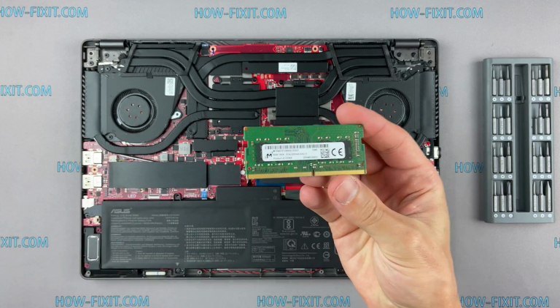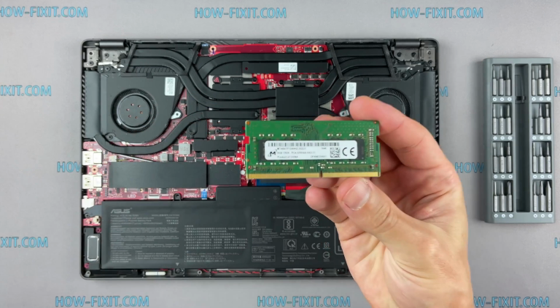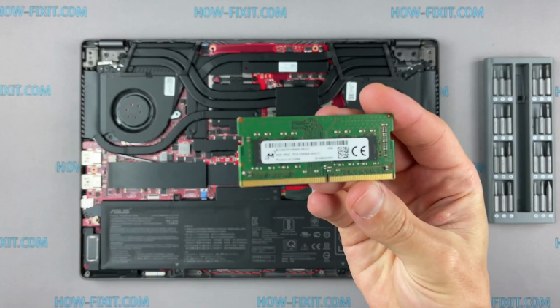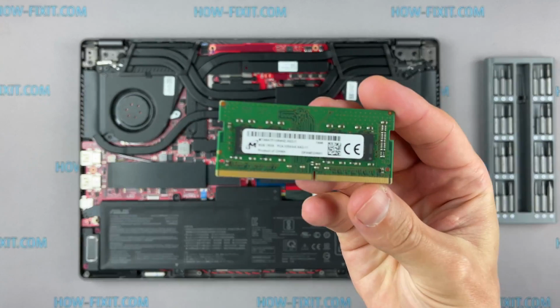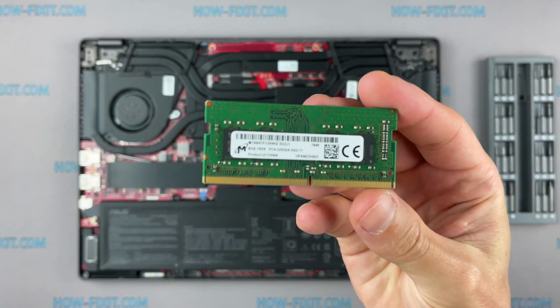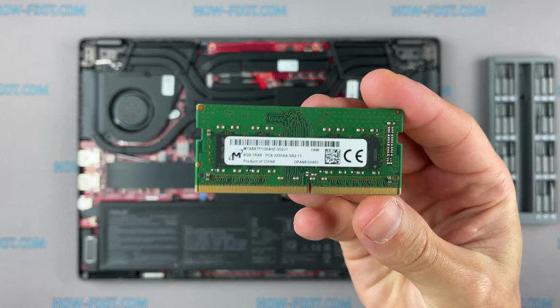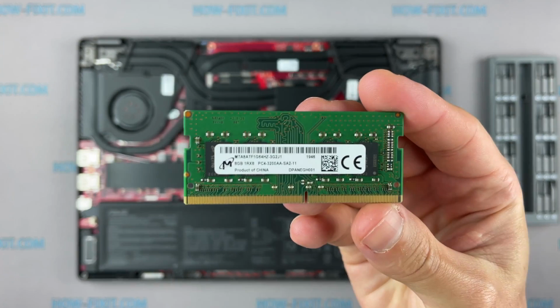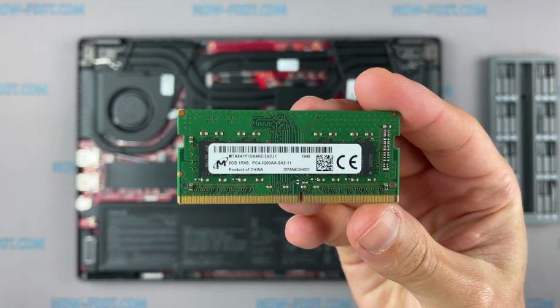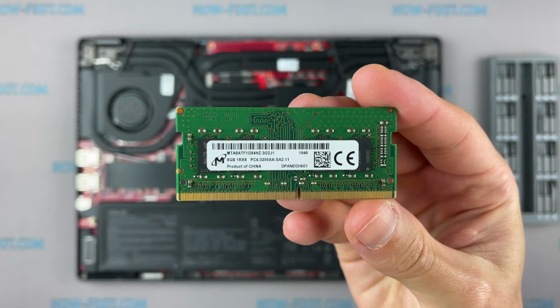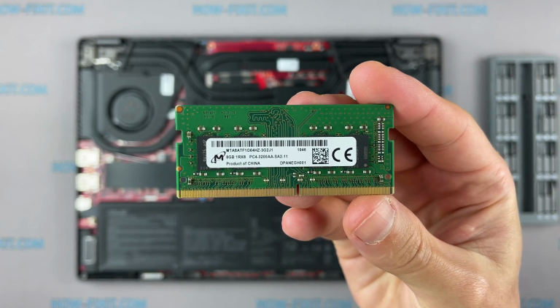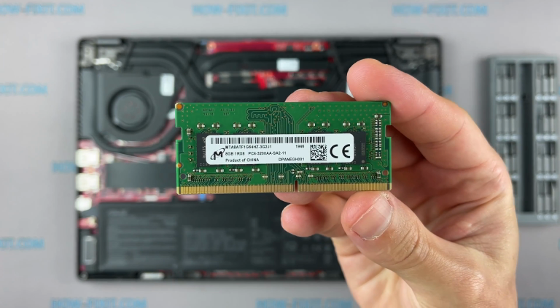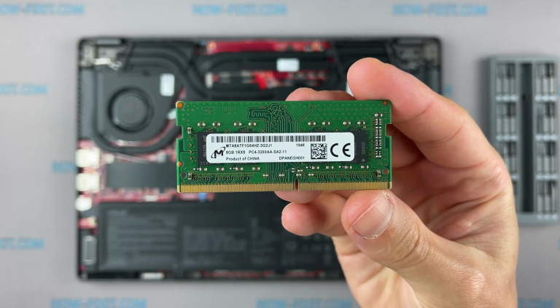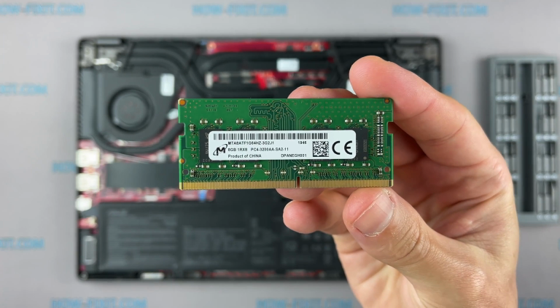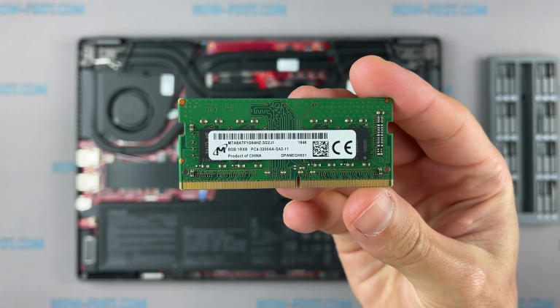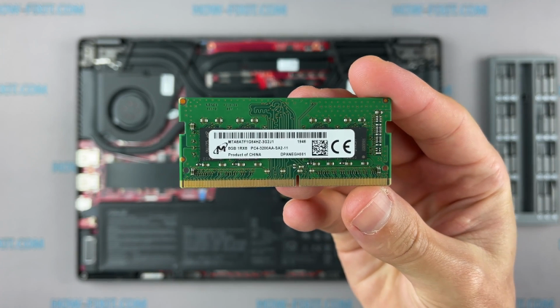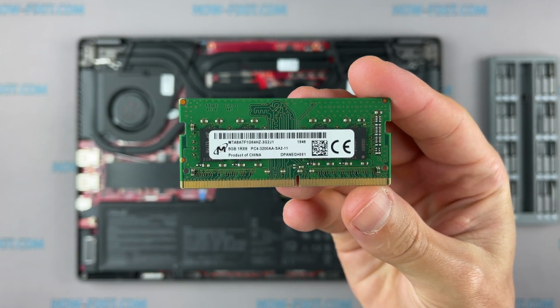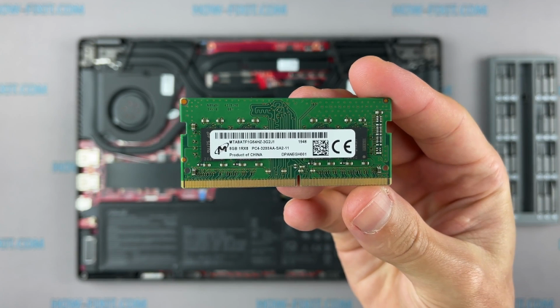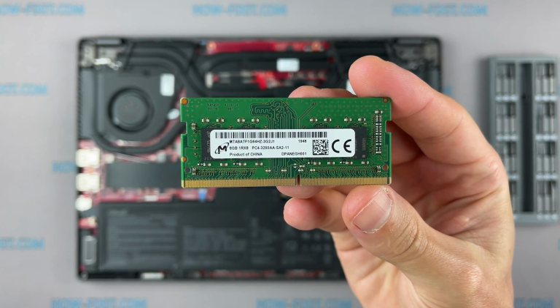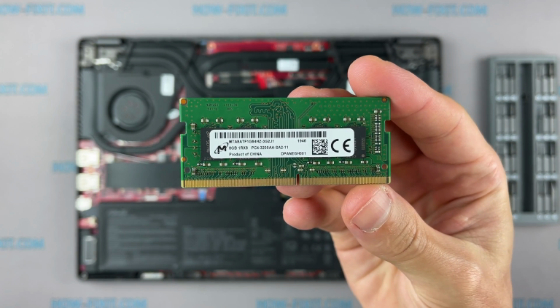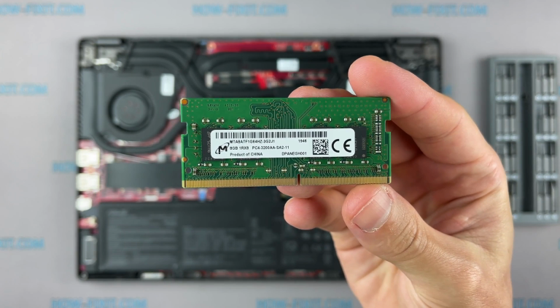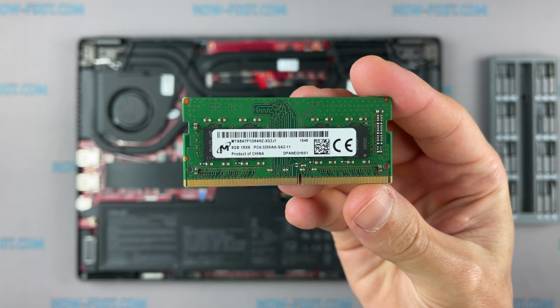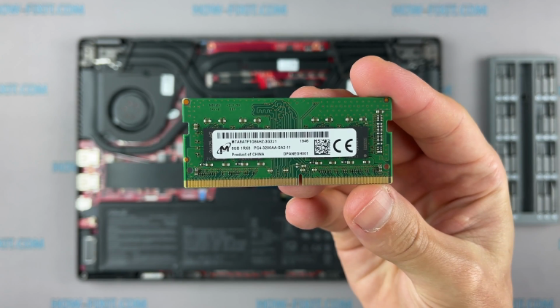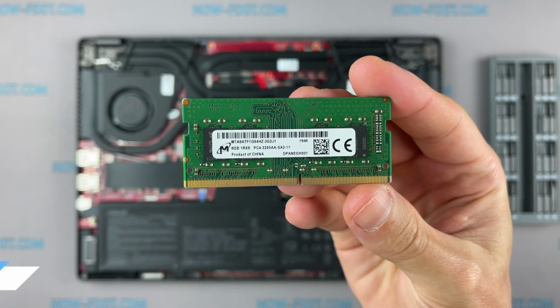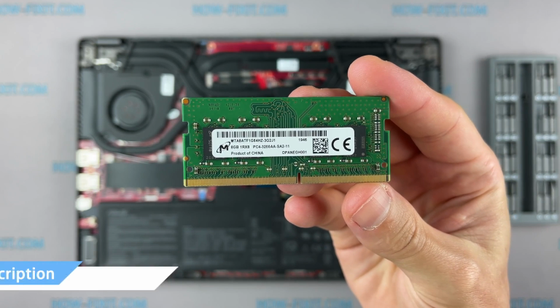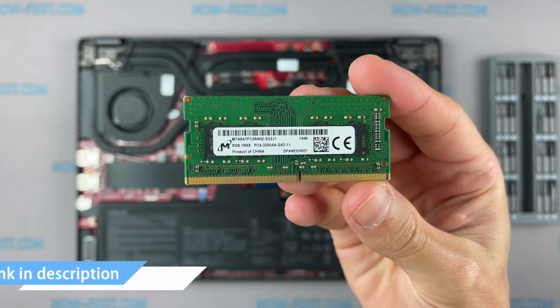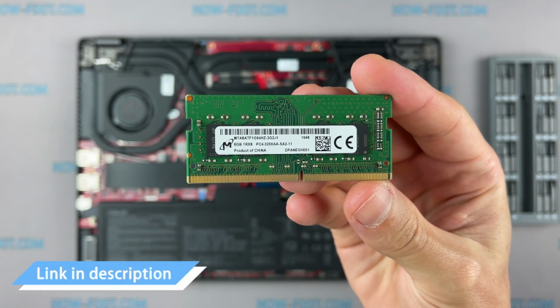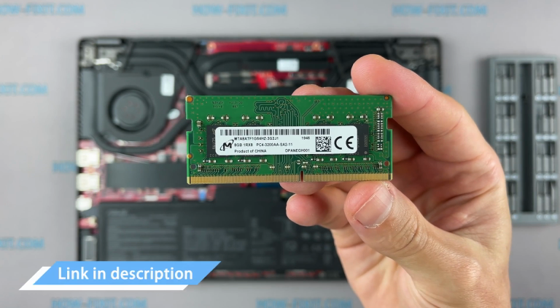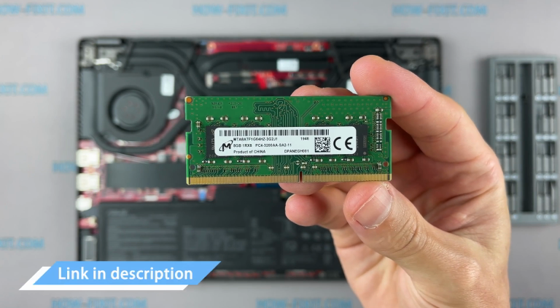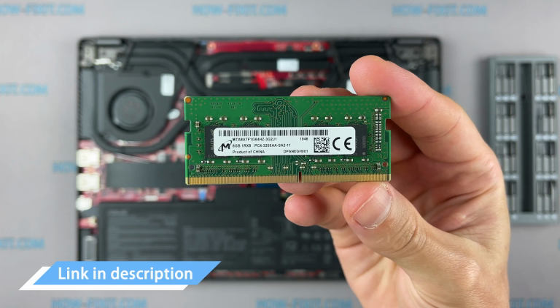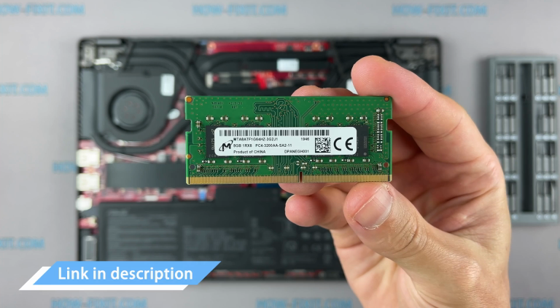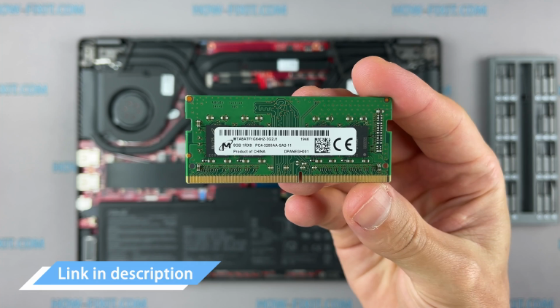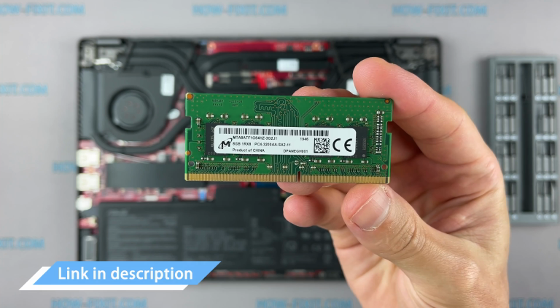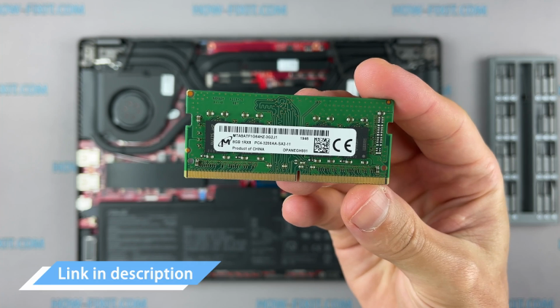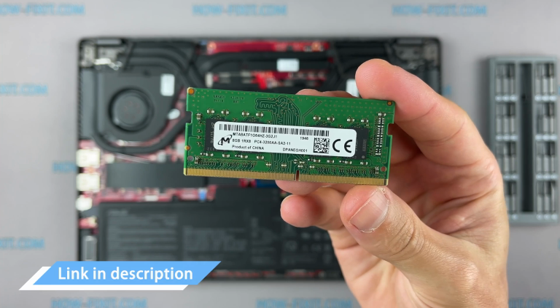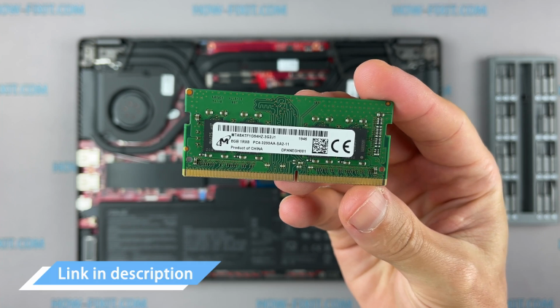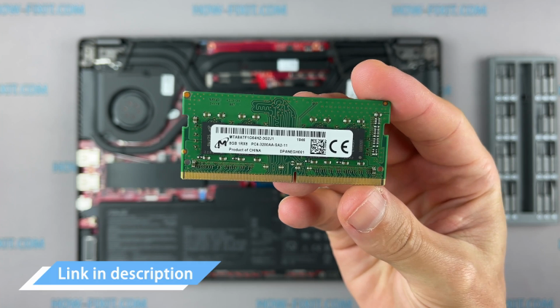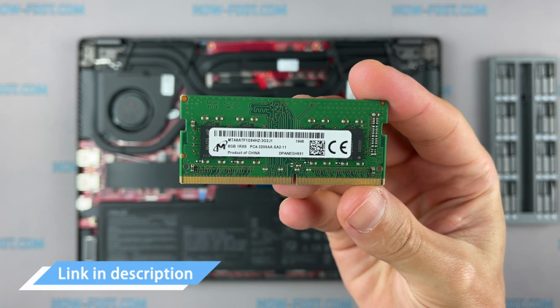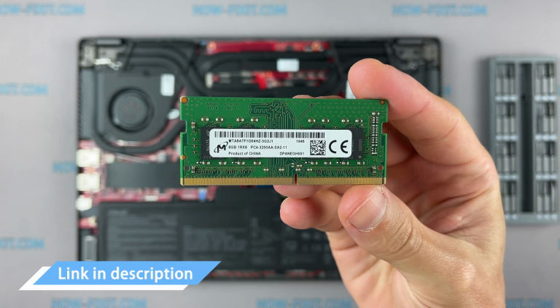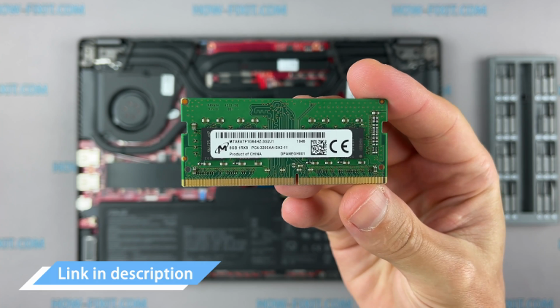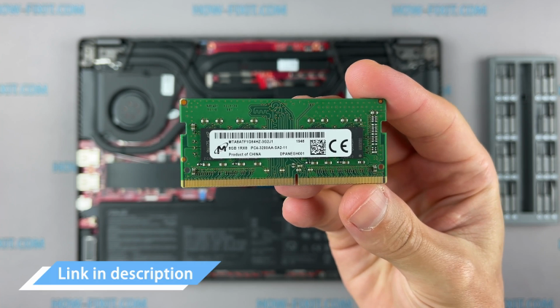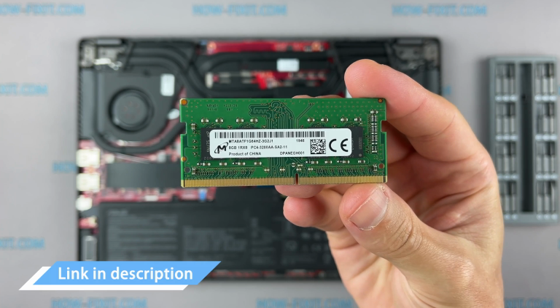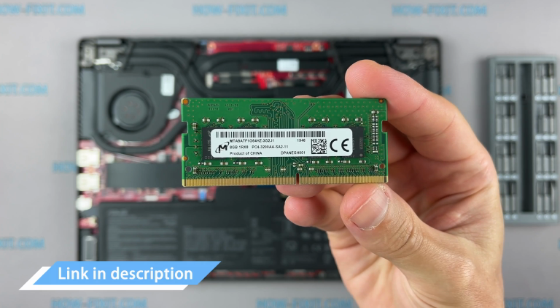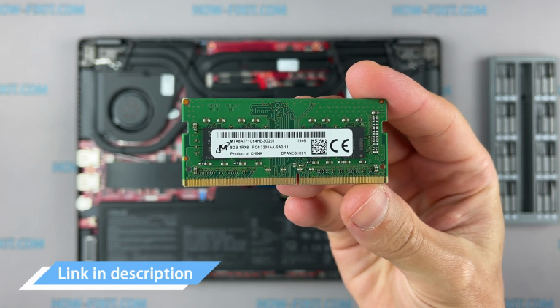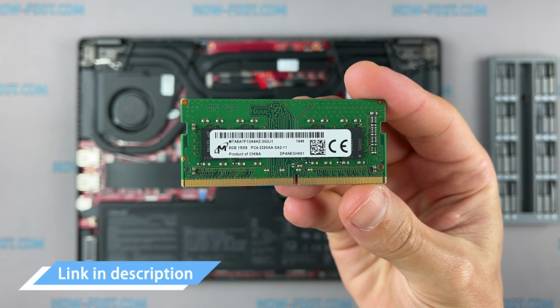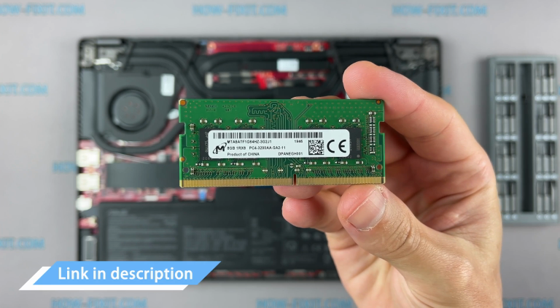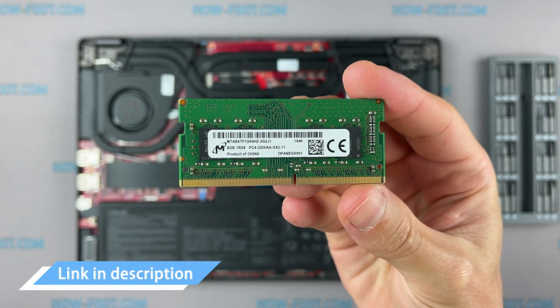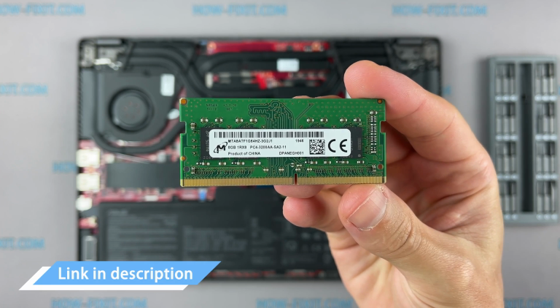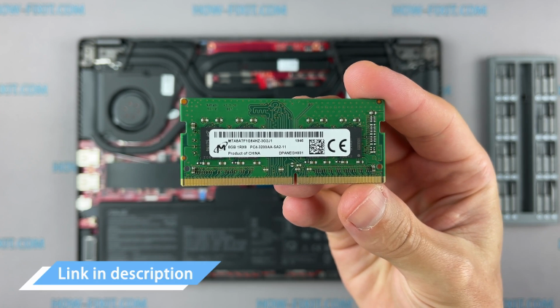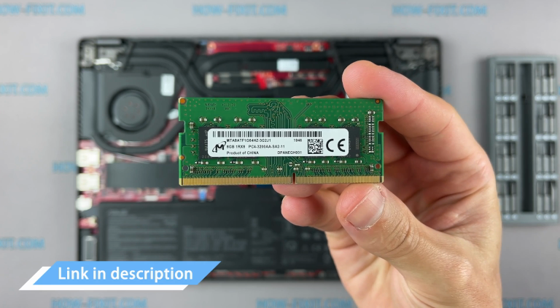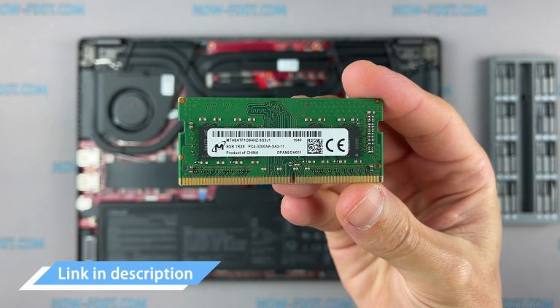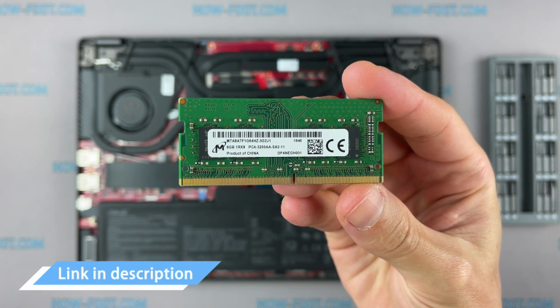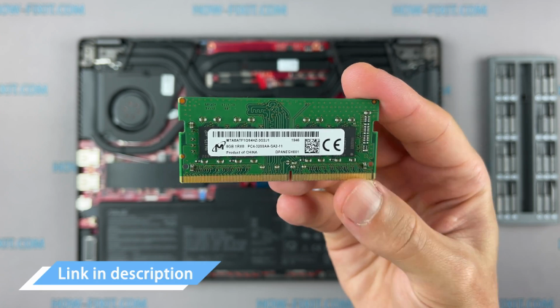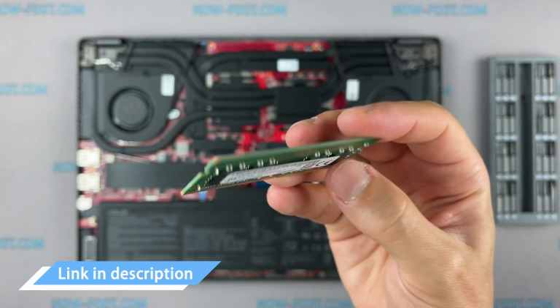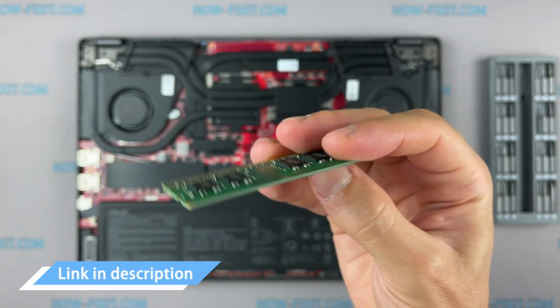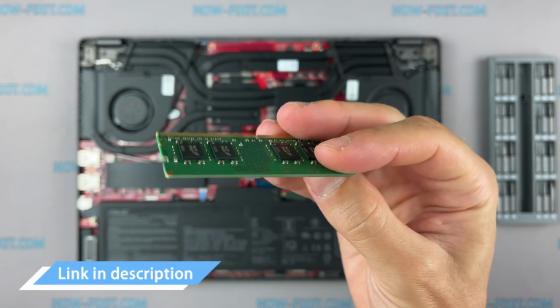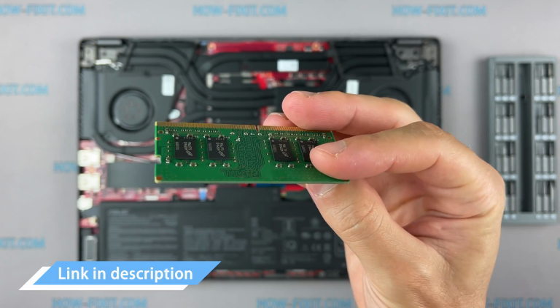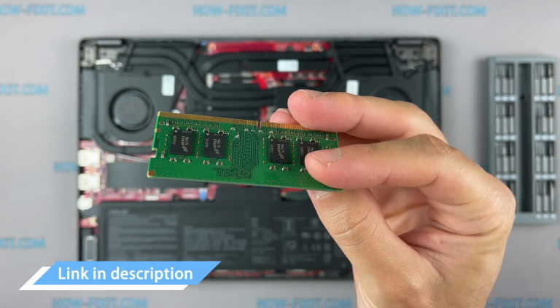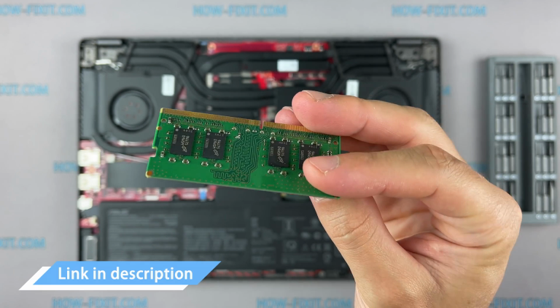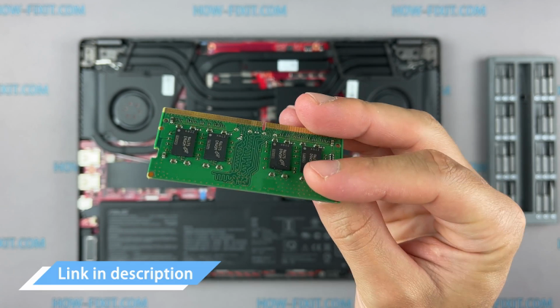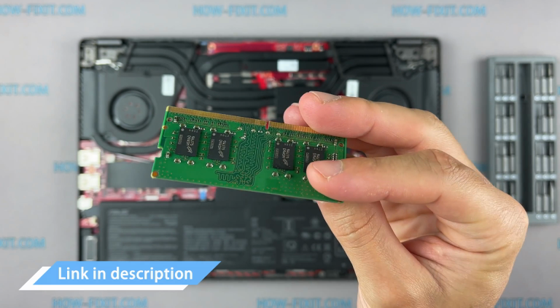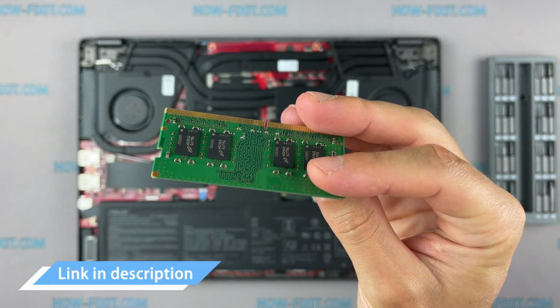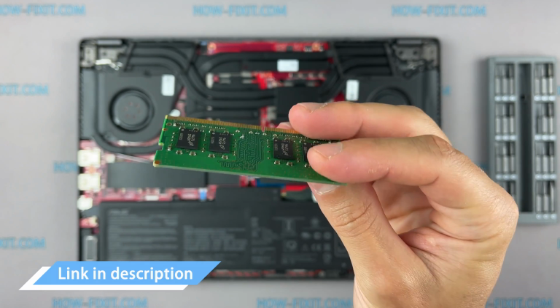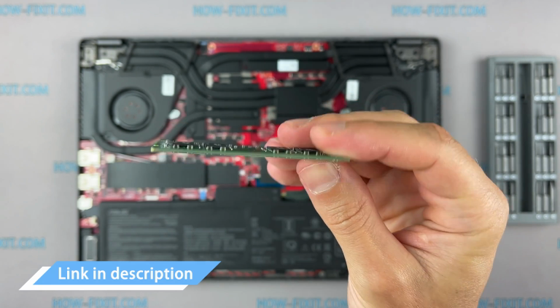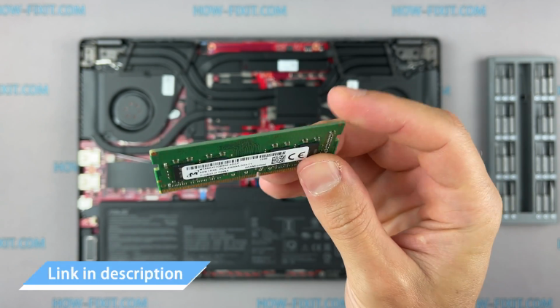This laptop supports DDR4 RAM. In the description I'll leave a link where to buy RAM for this laptop.